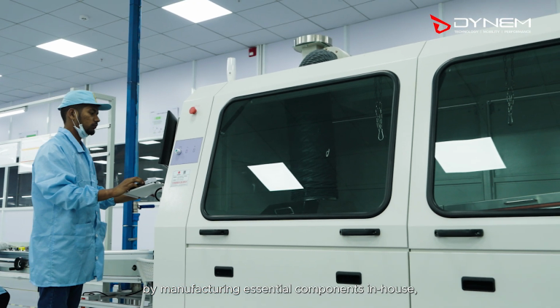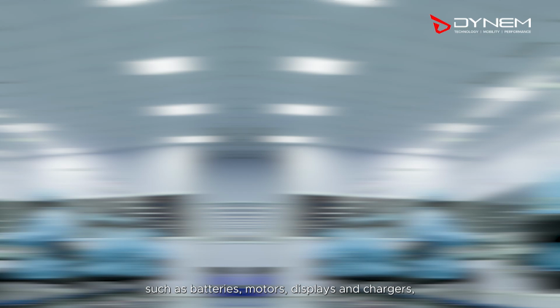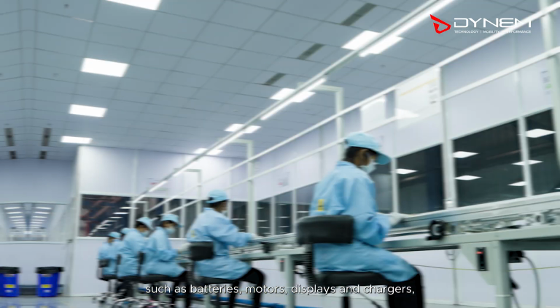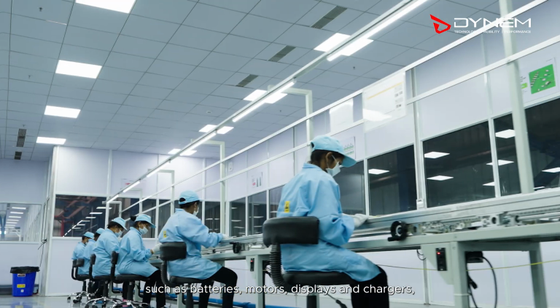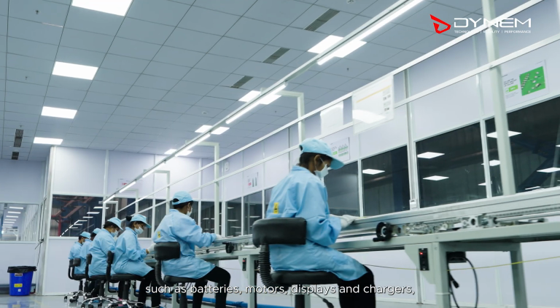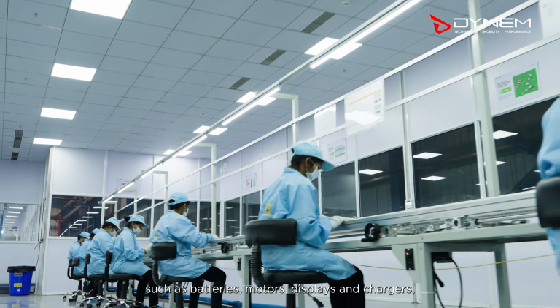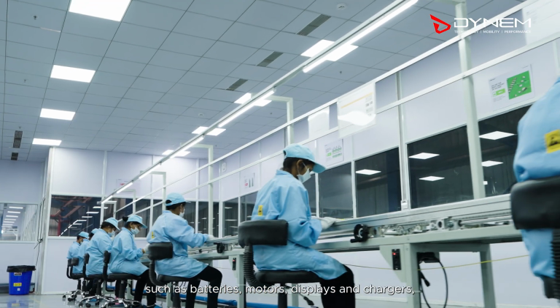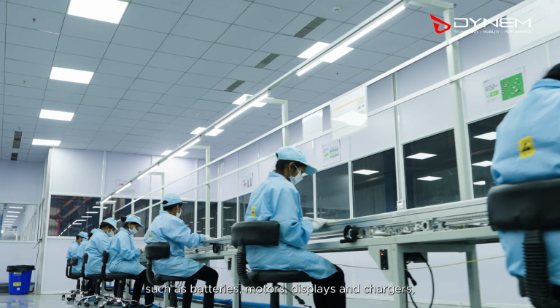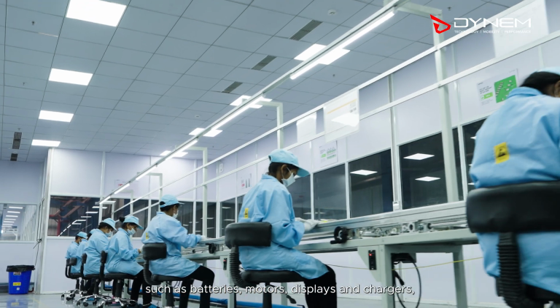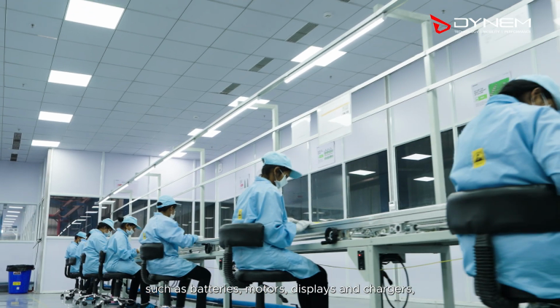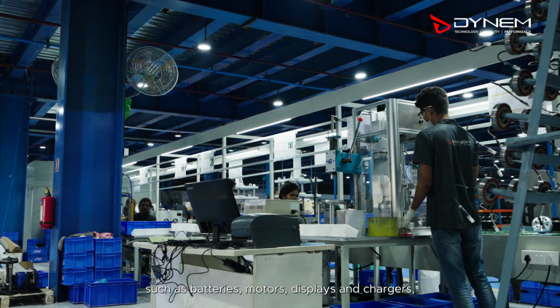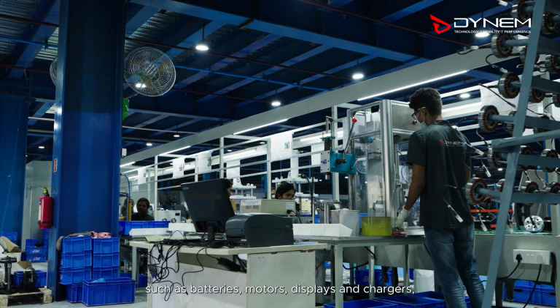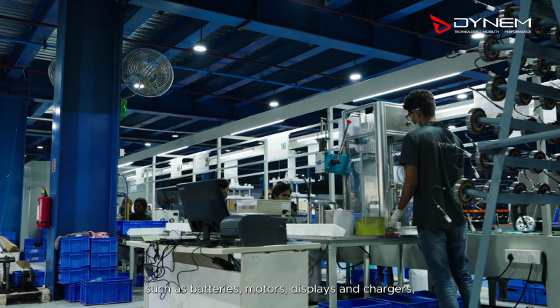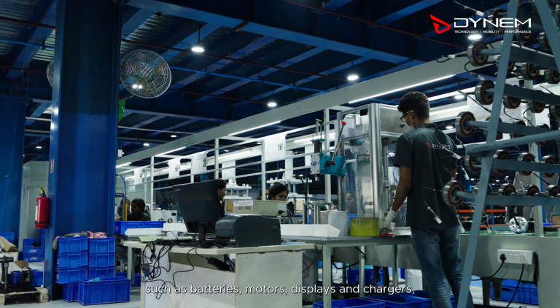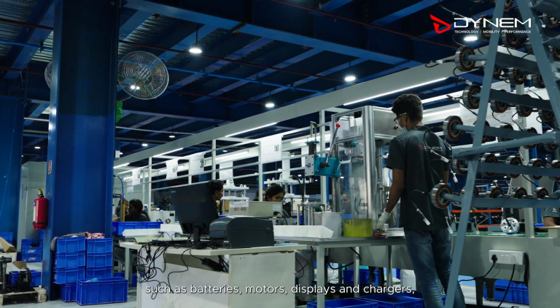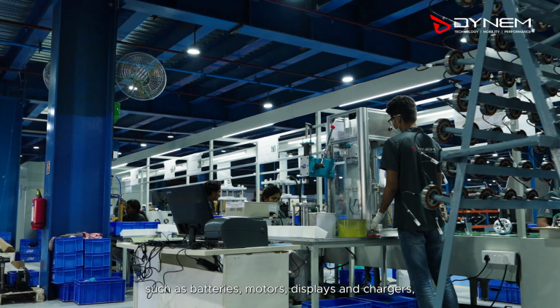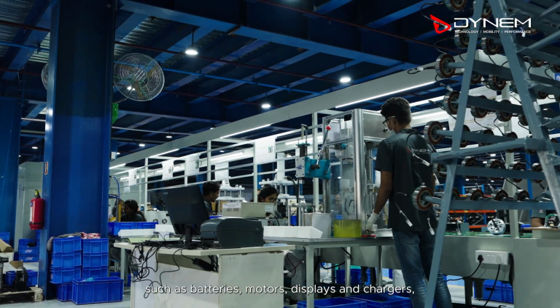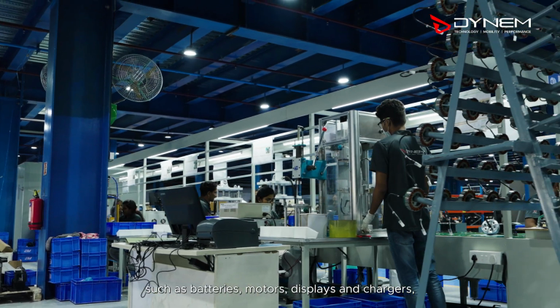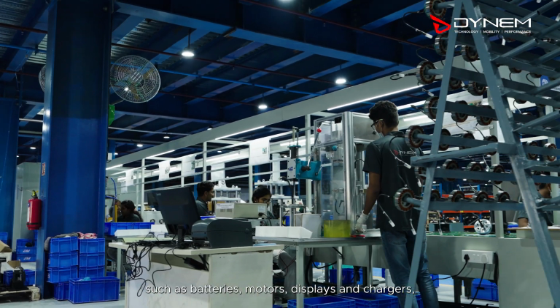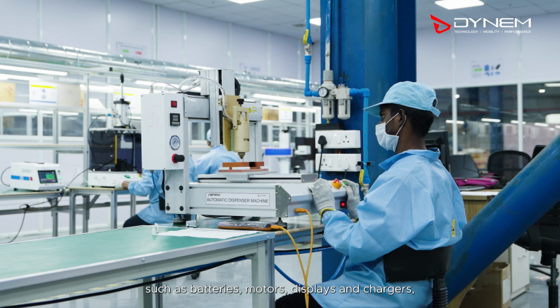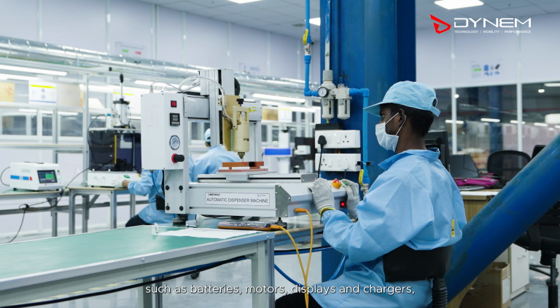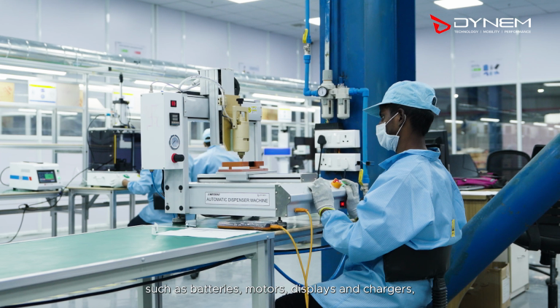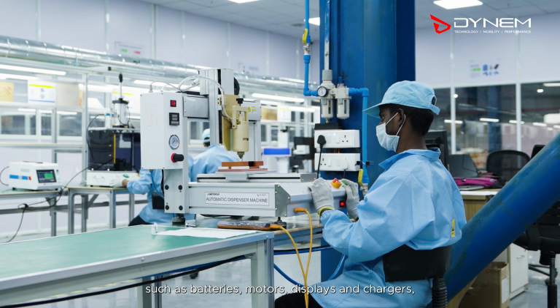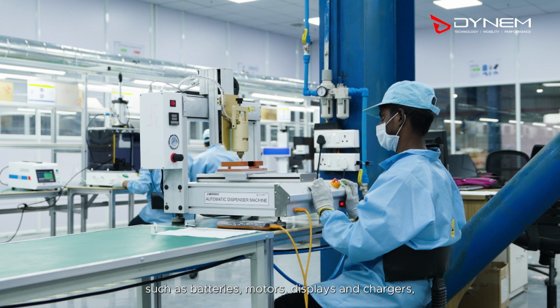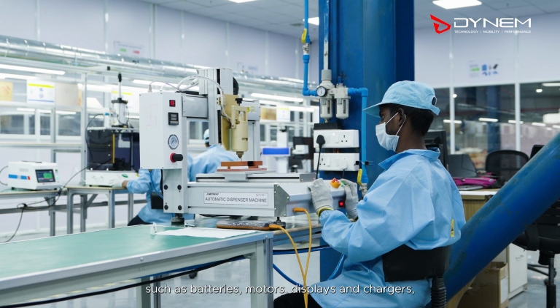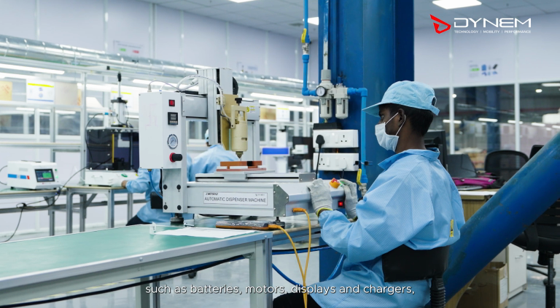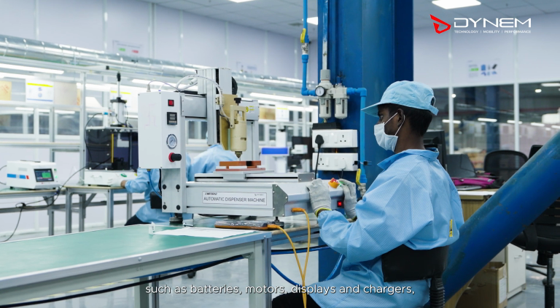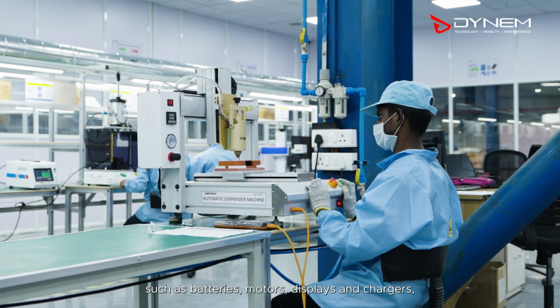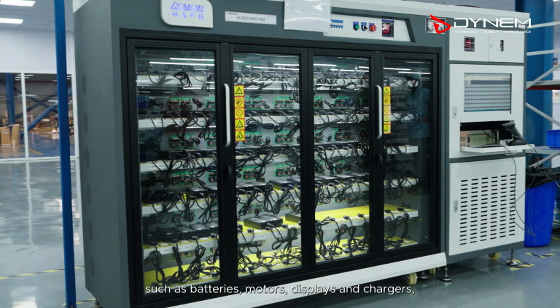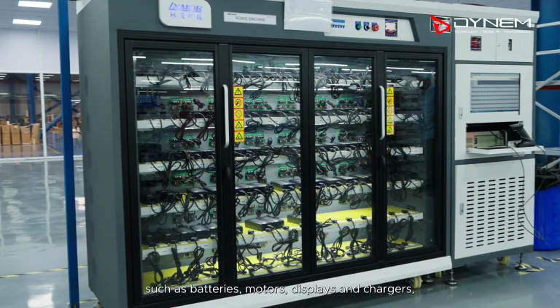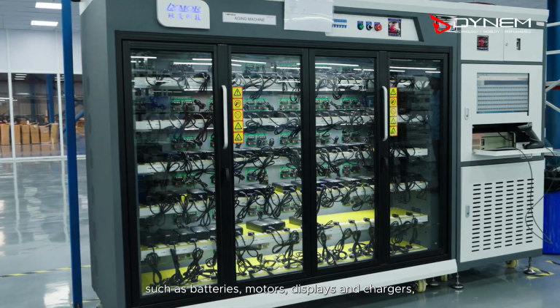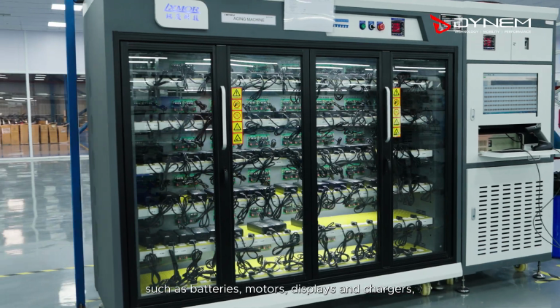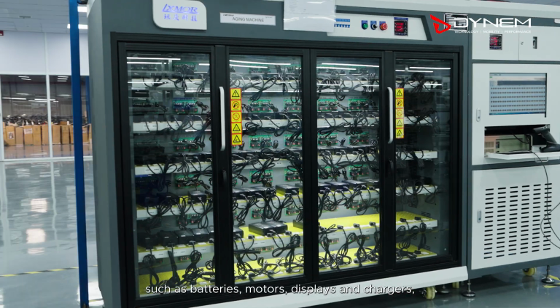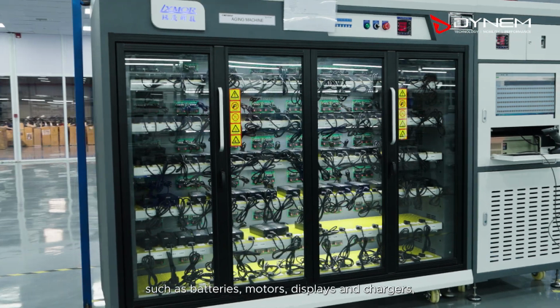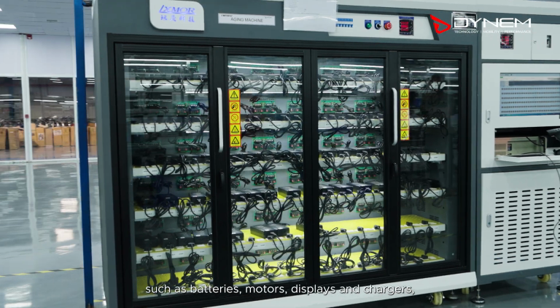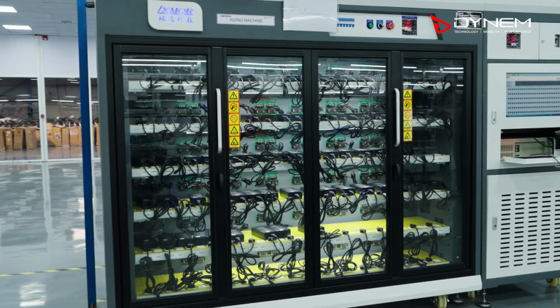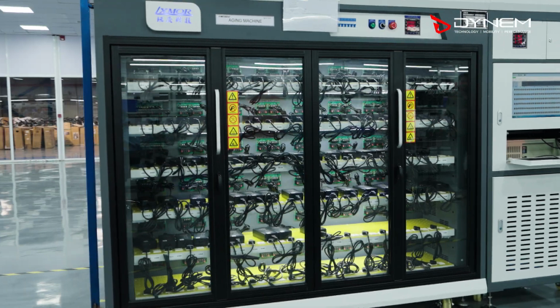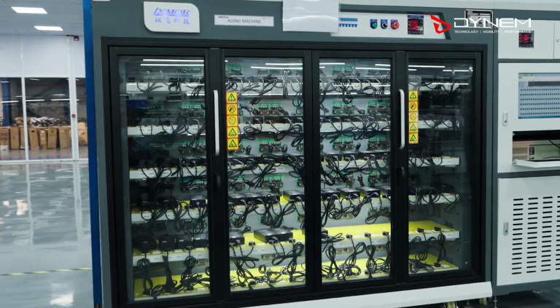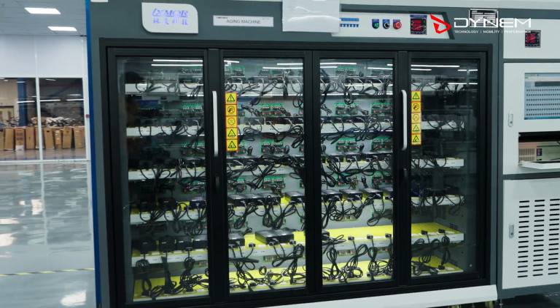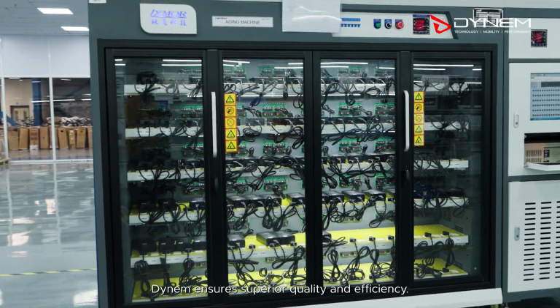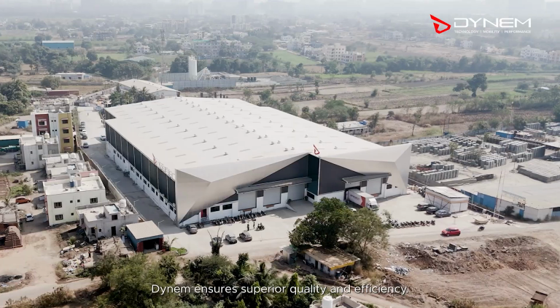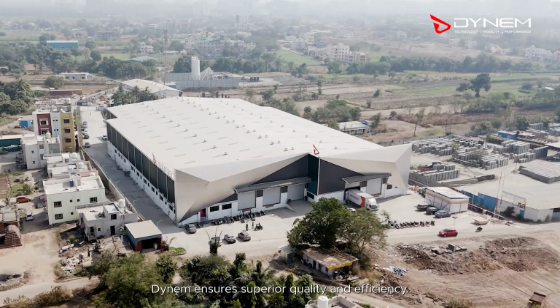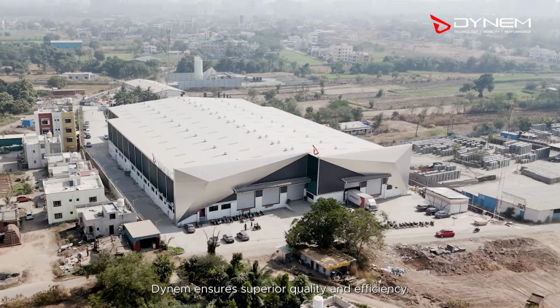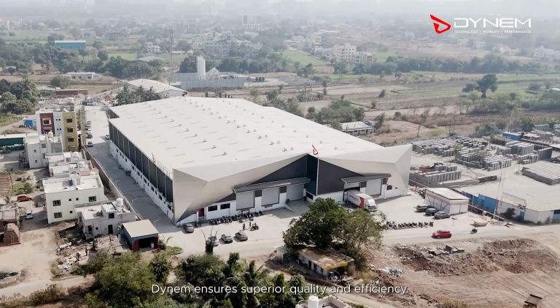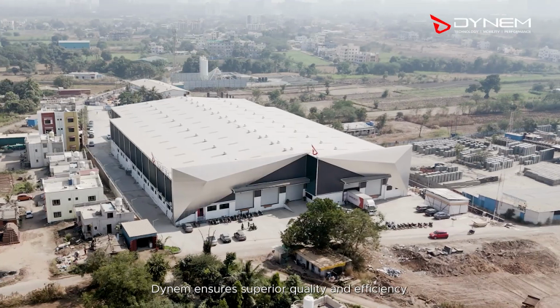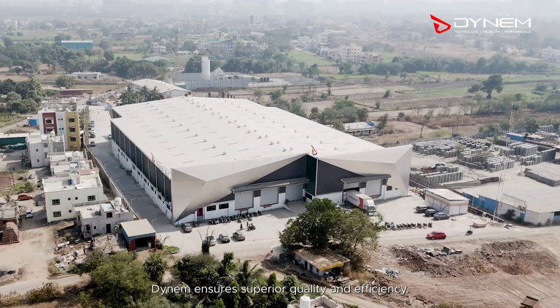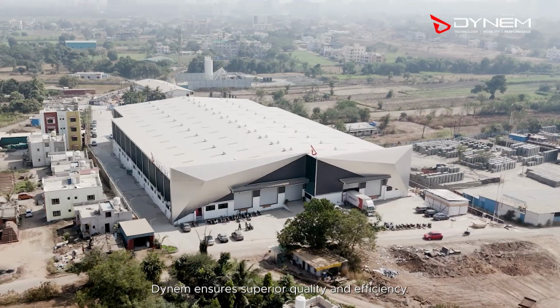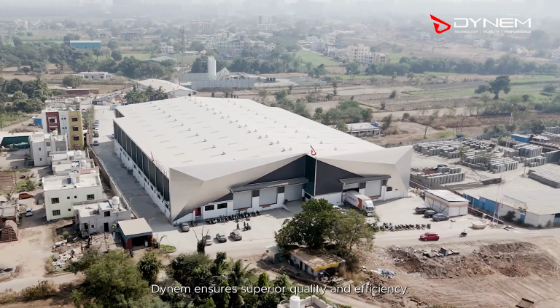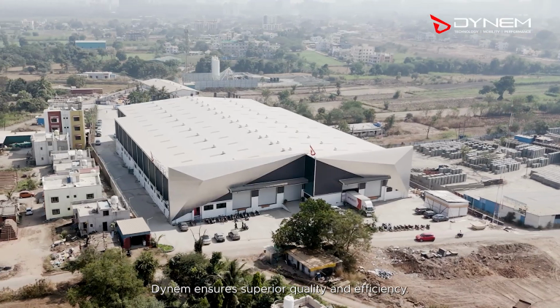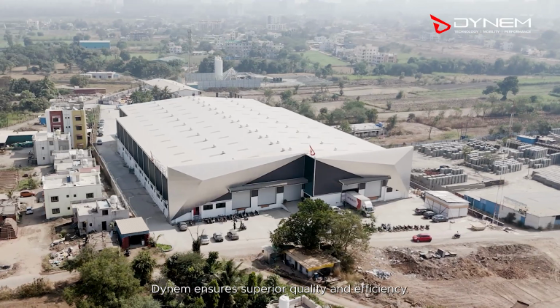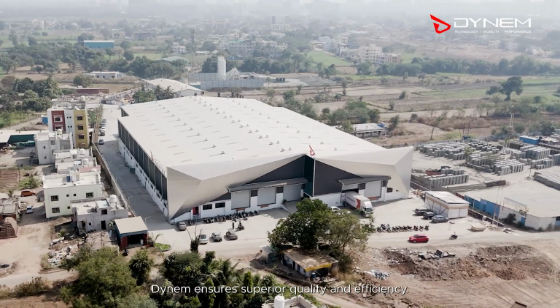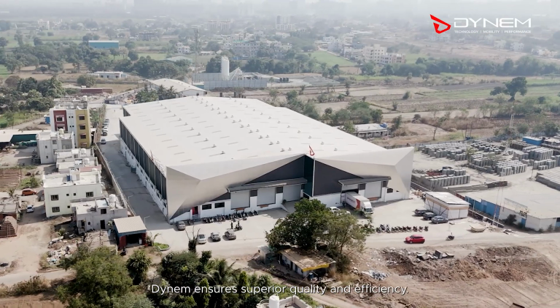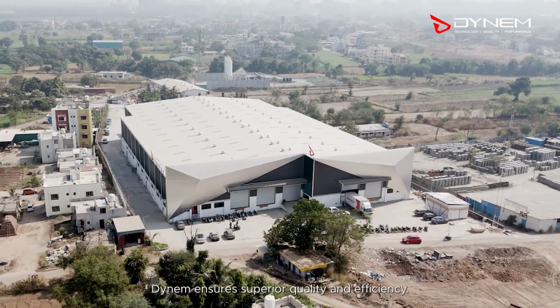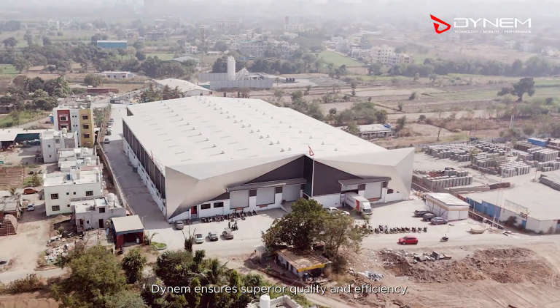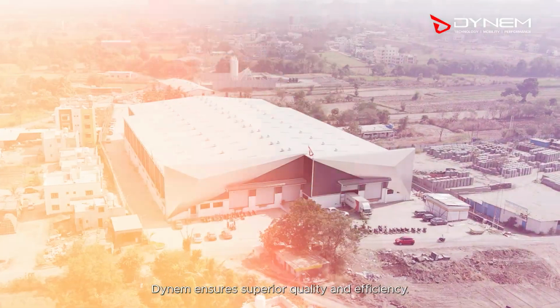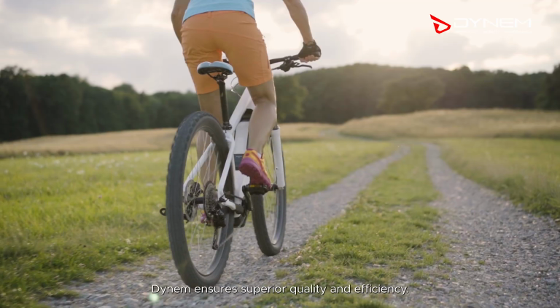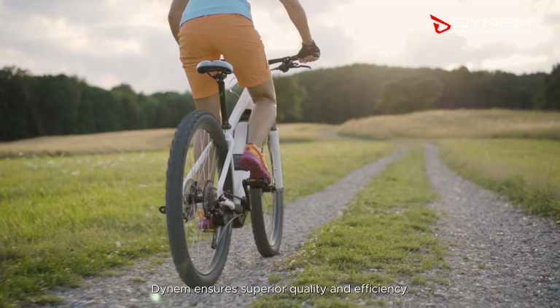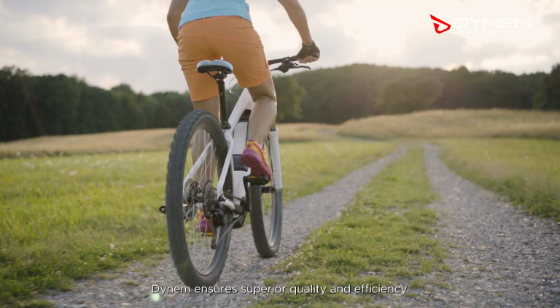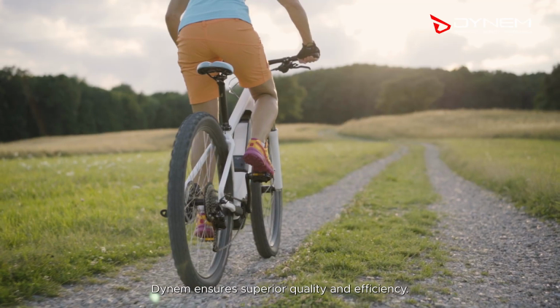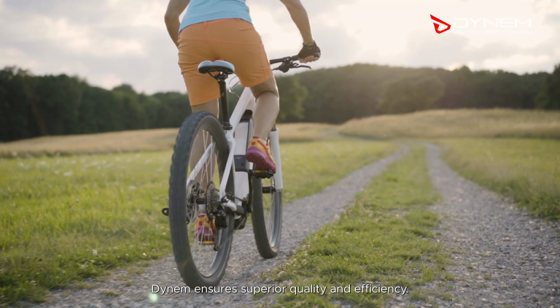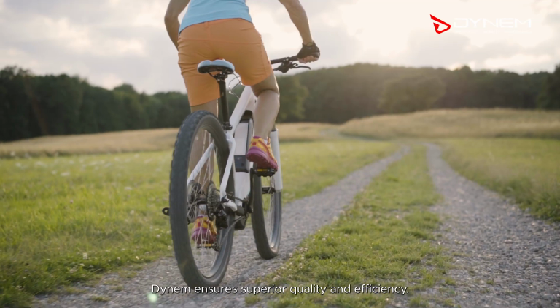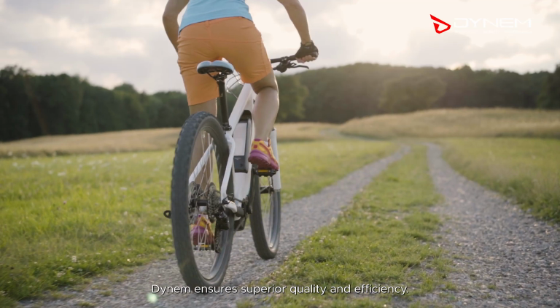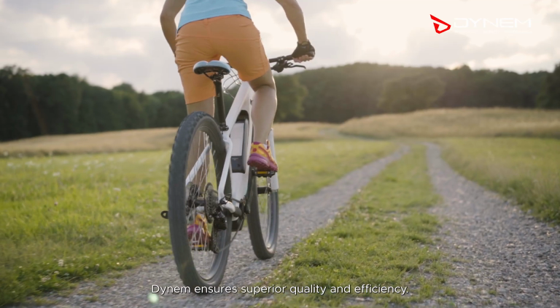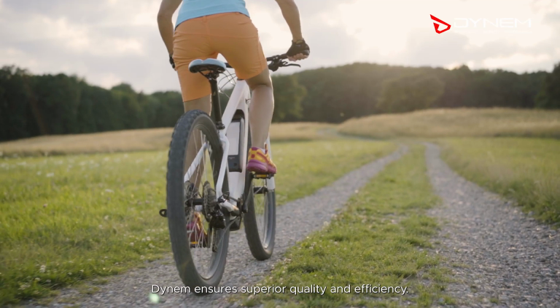such as batteries, motors, displays, and chargers, Dynam ensures superior quality and efficiency.